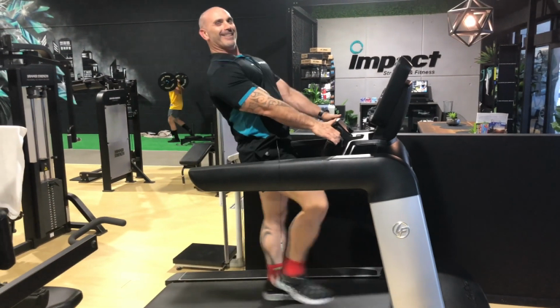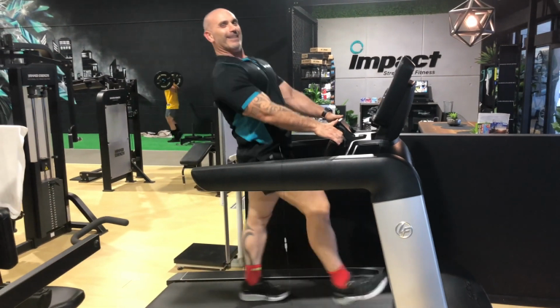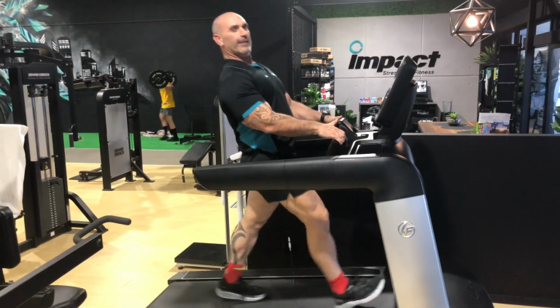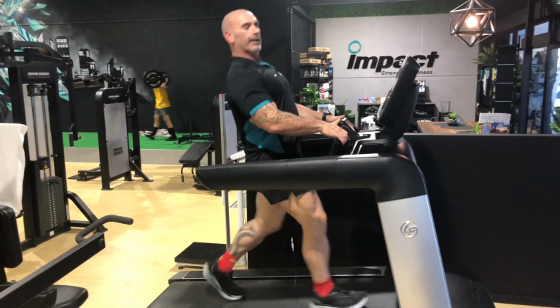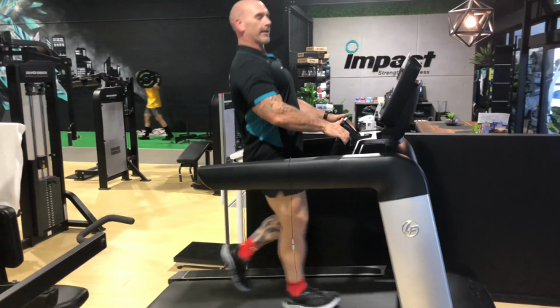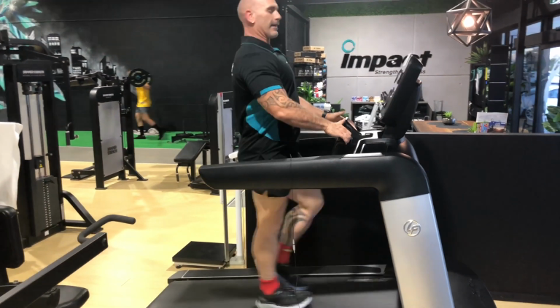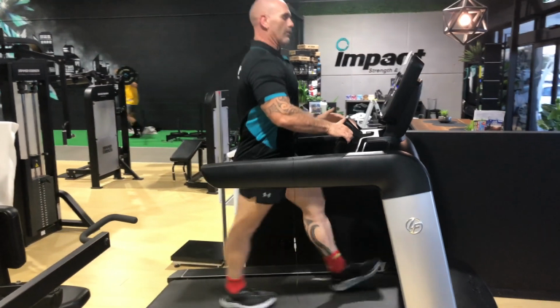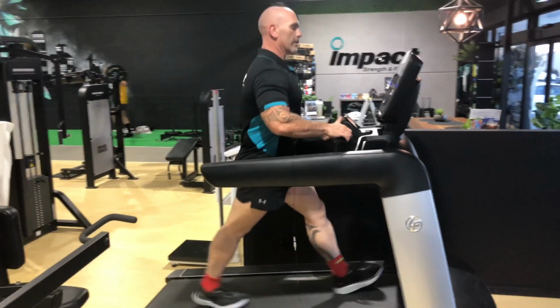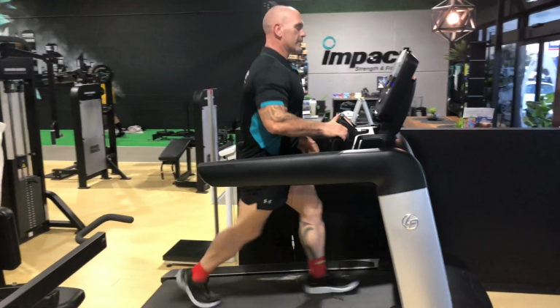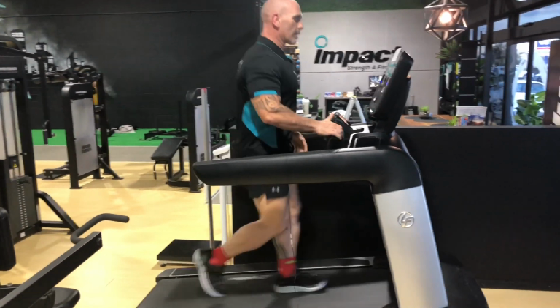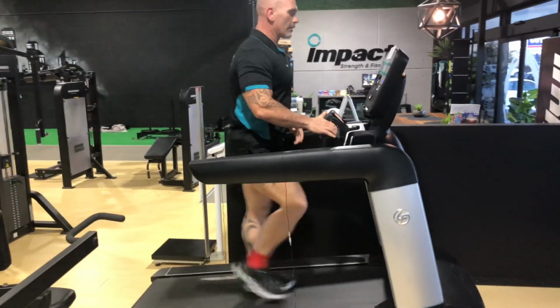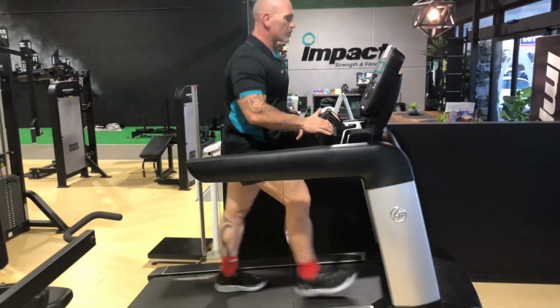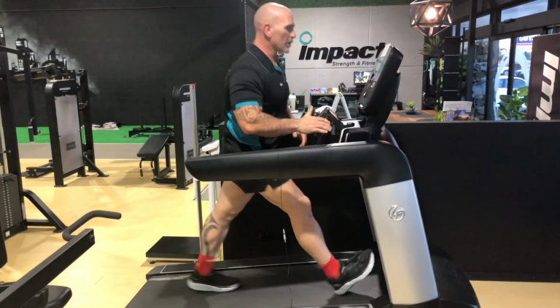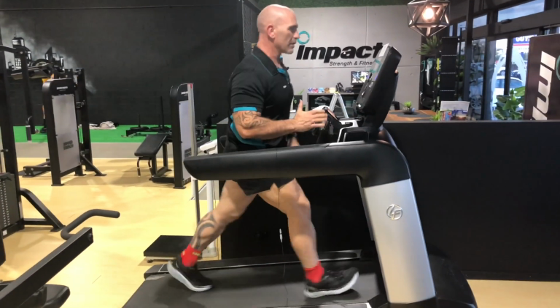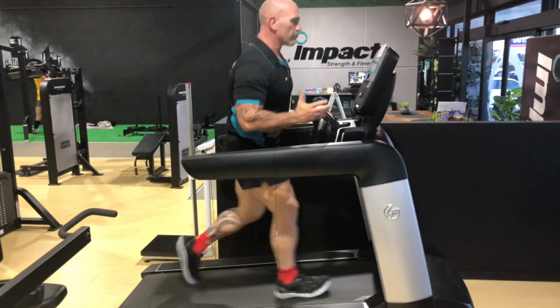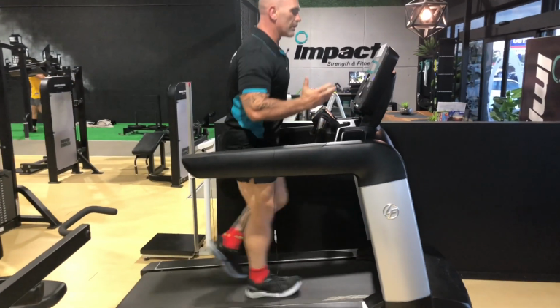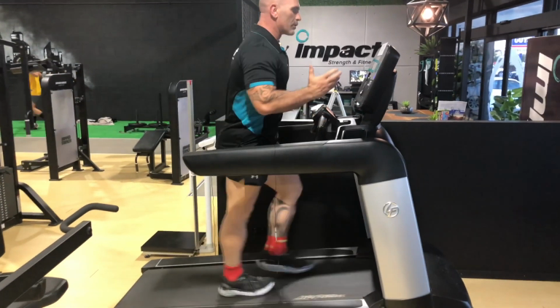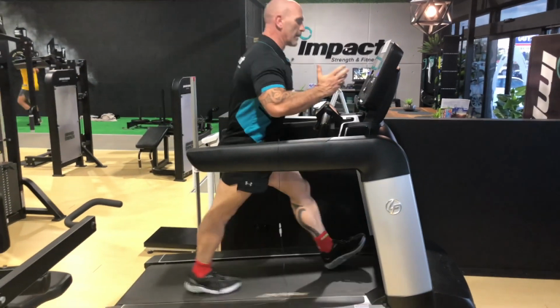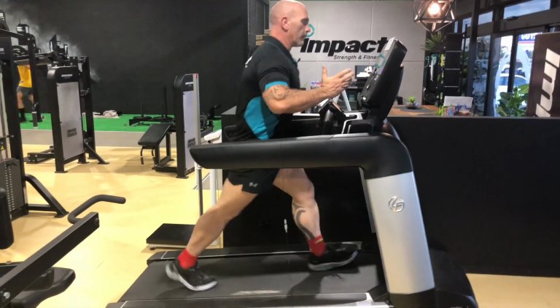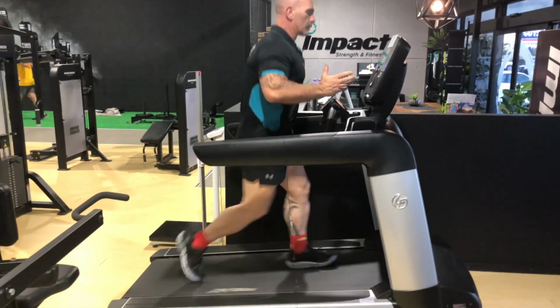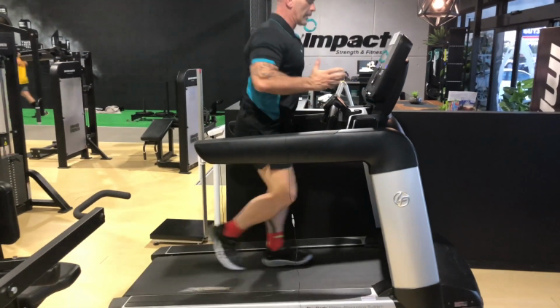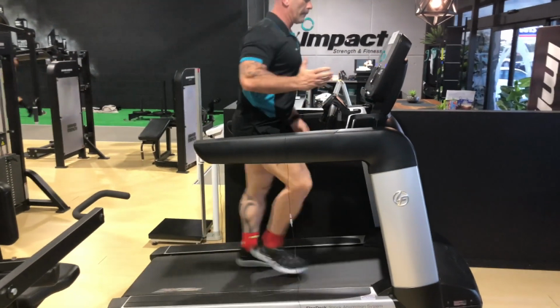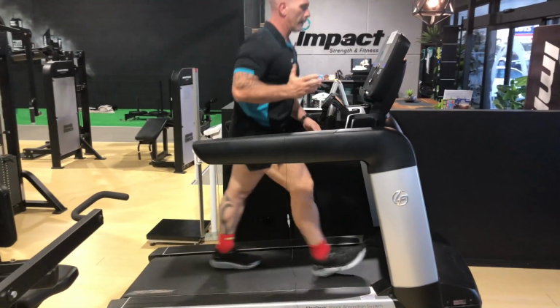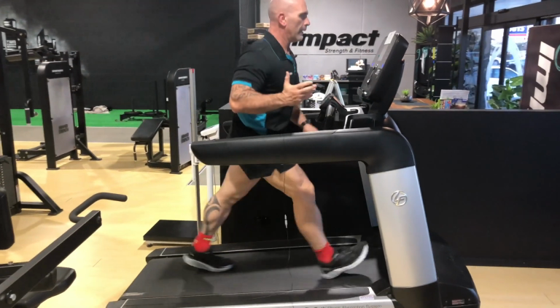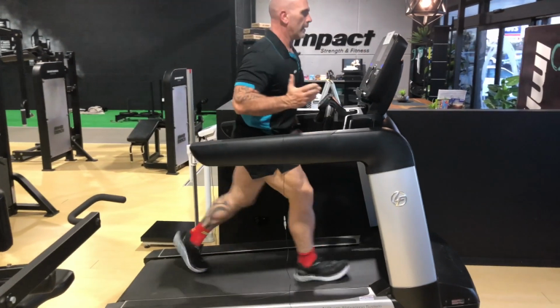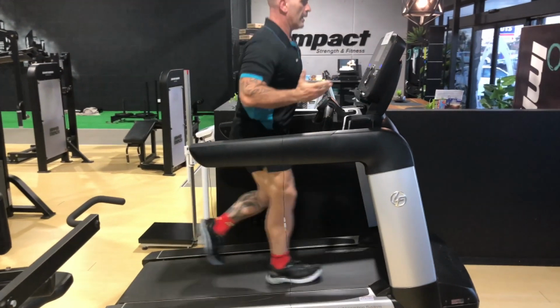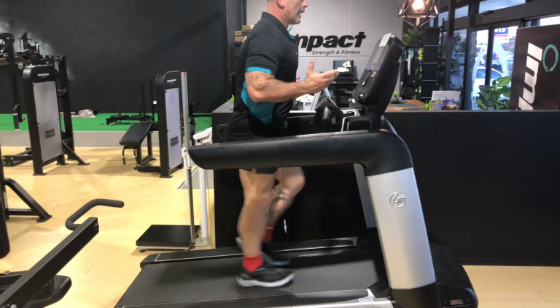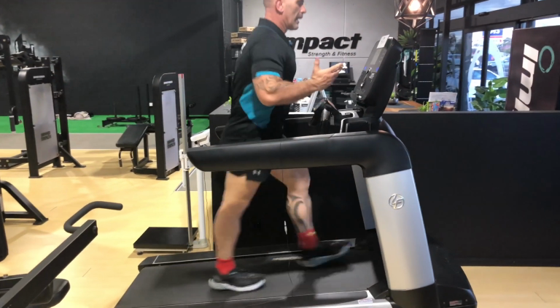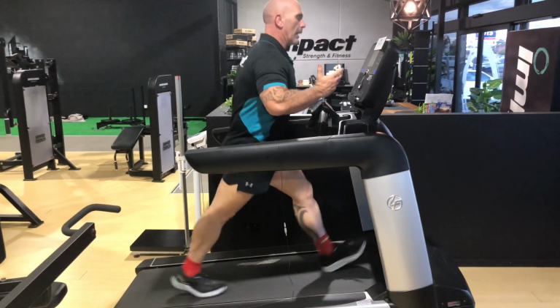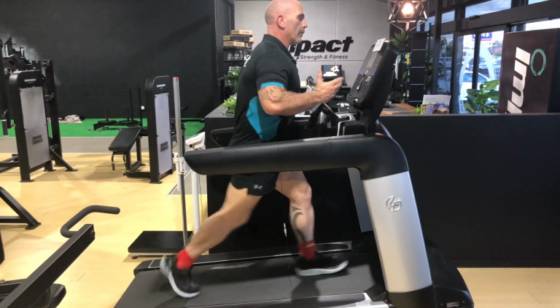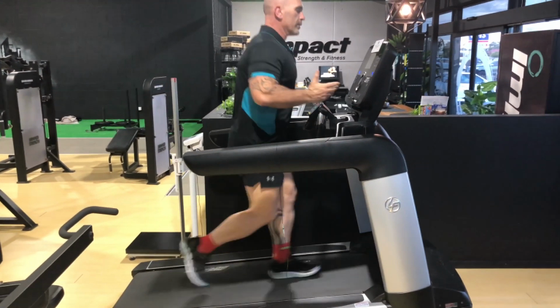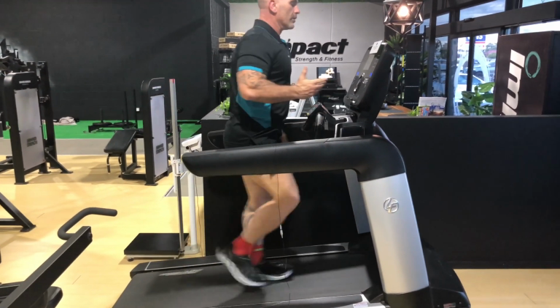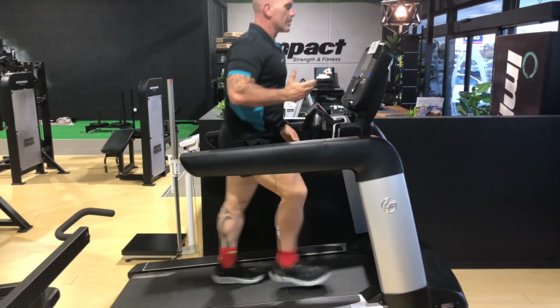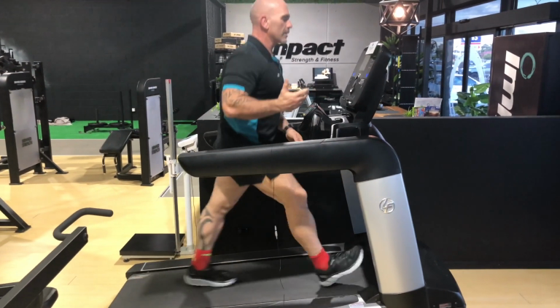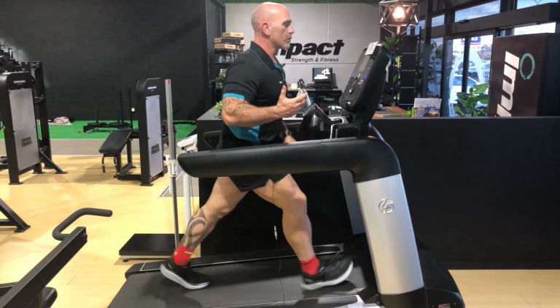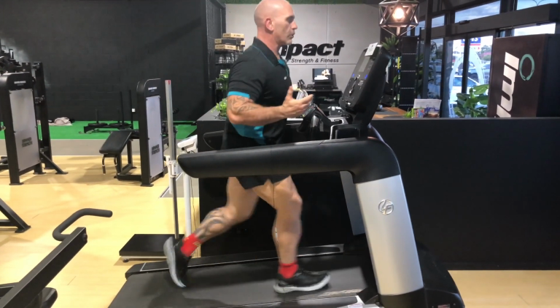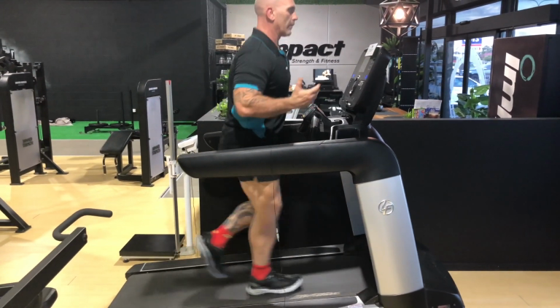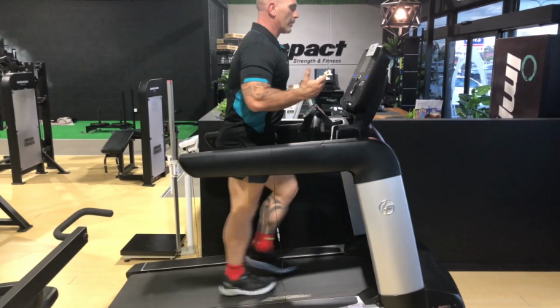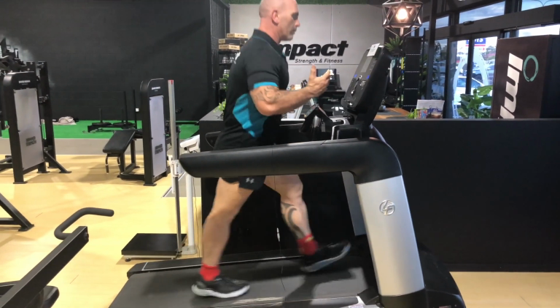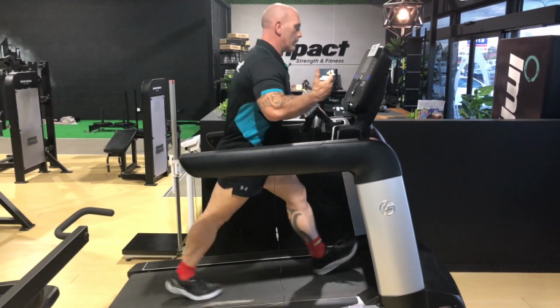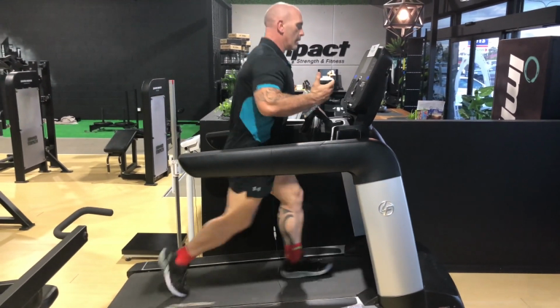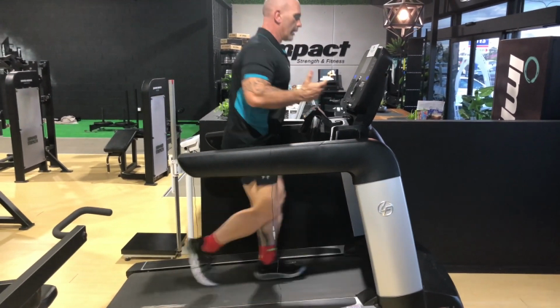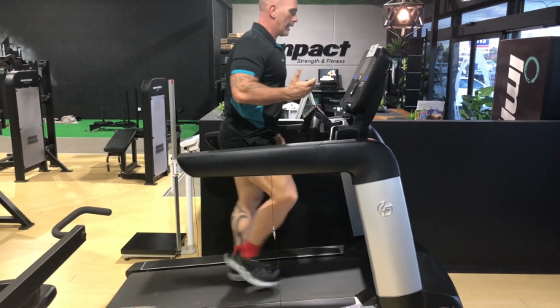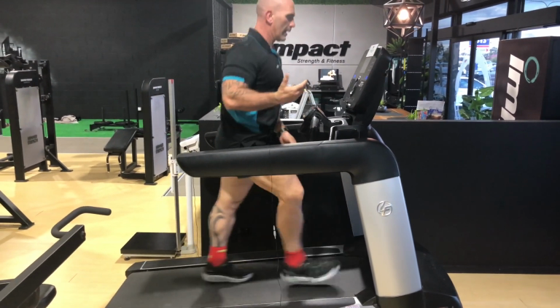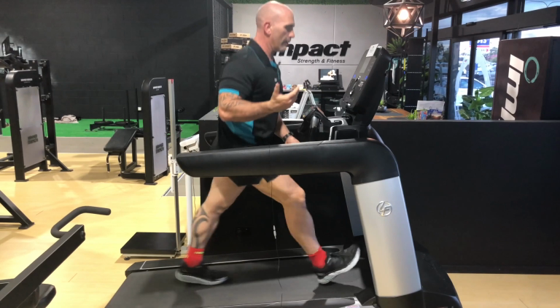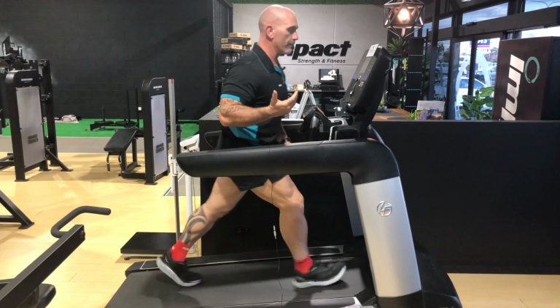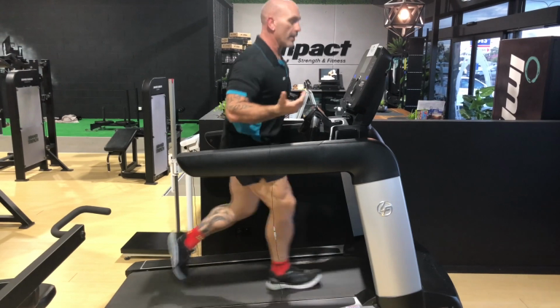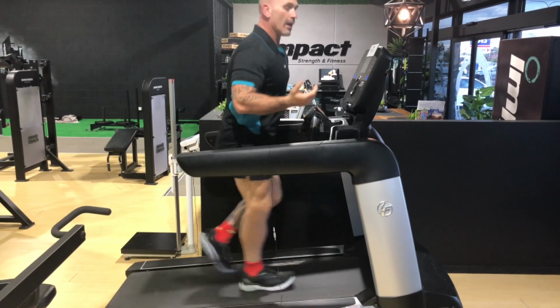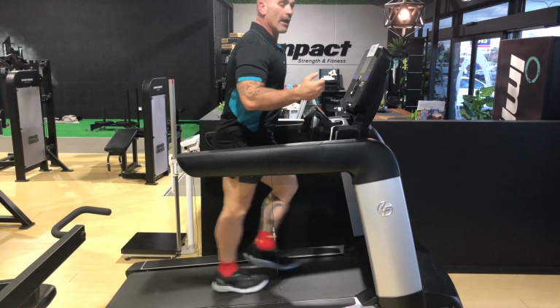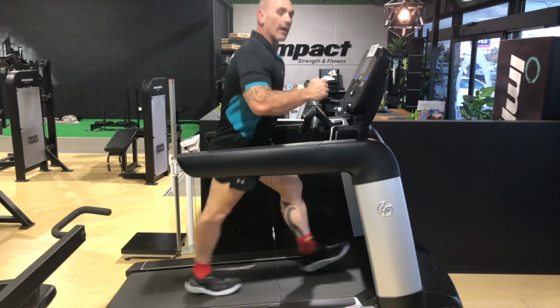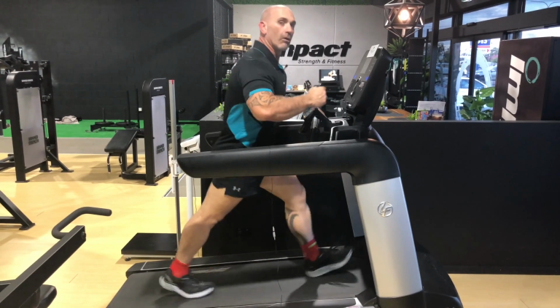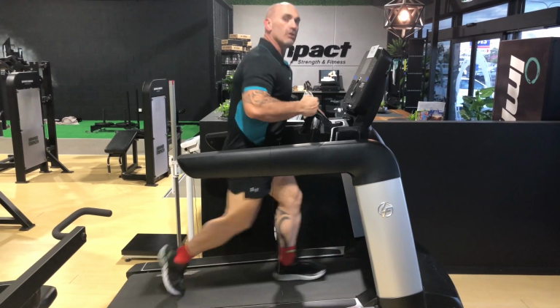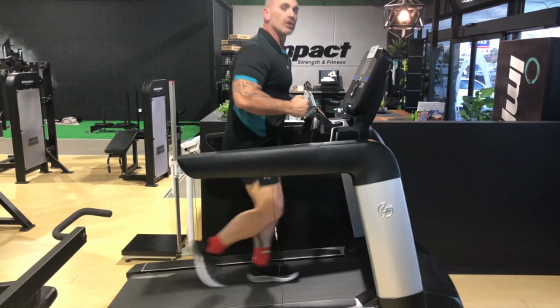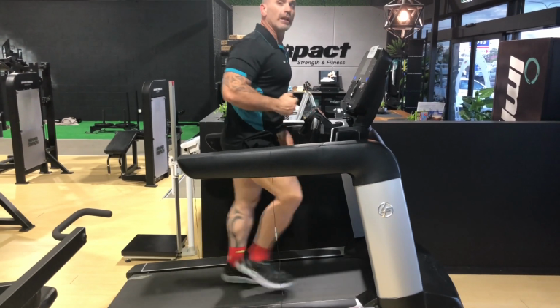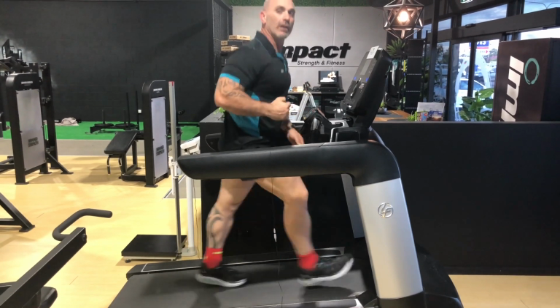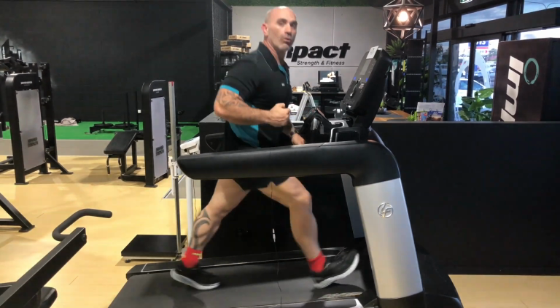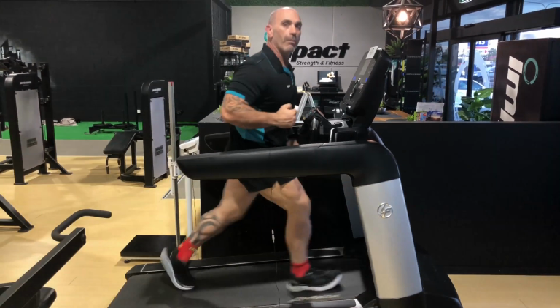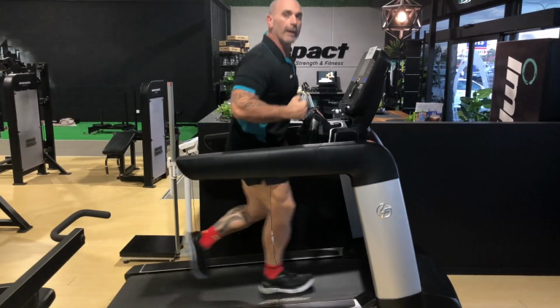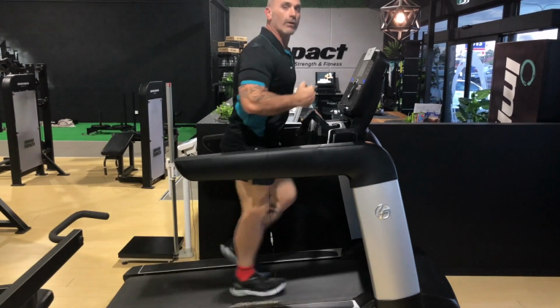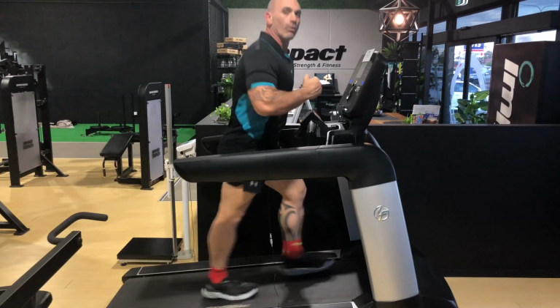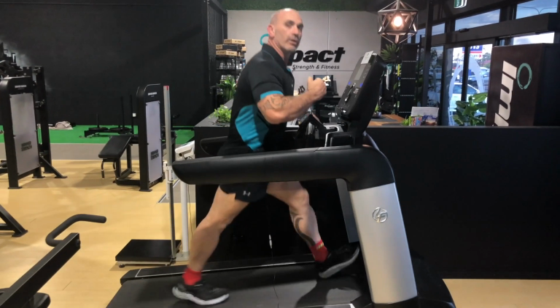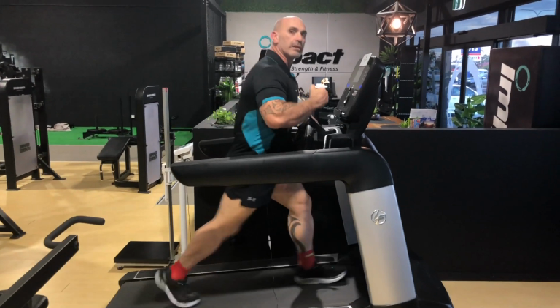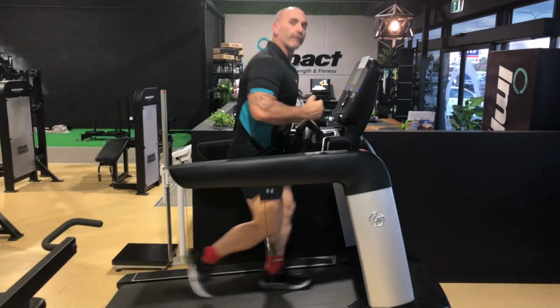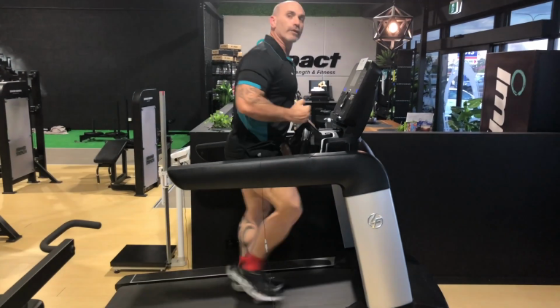Okay guys, so just a real simple tip when using the treadmill, and honestly, it'll make all the difference.